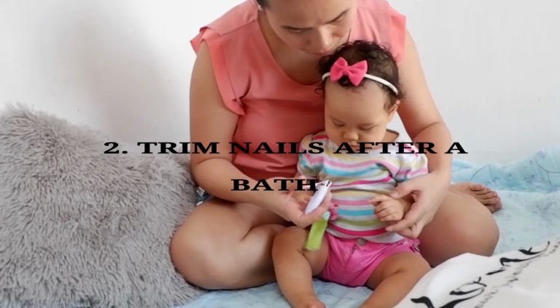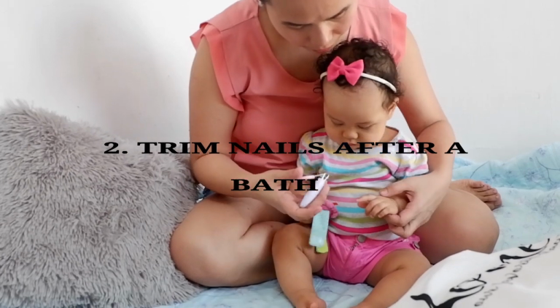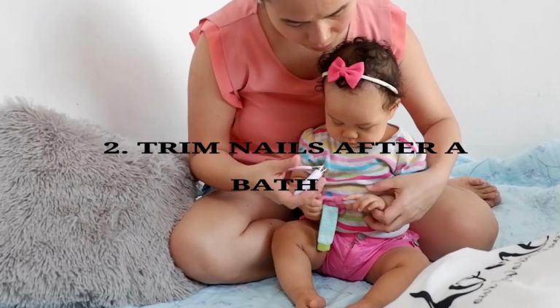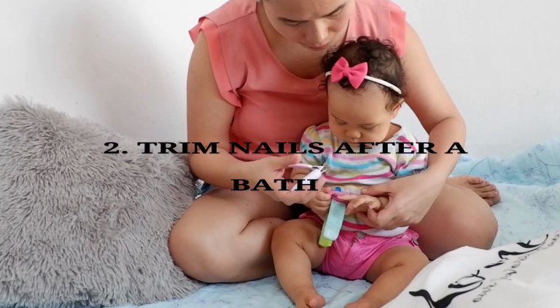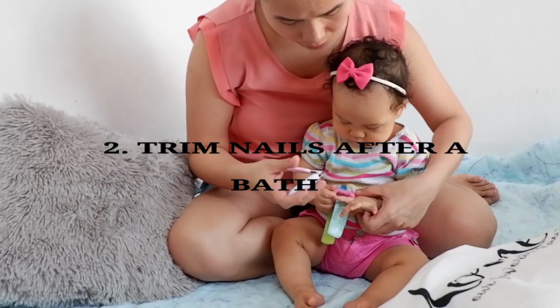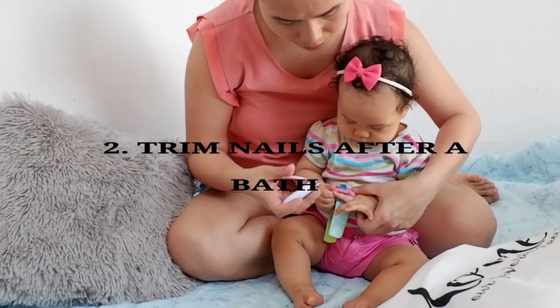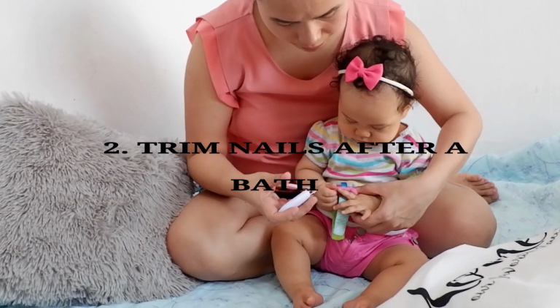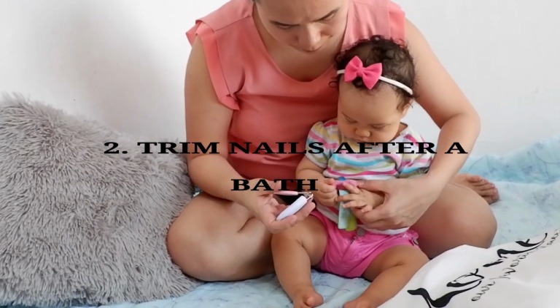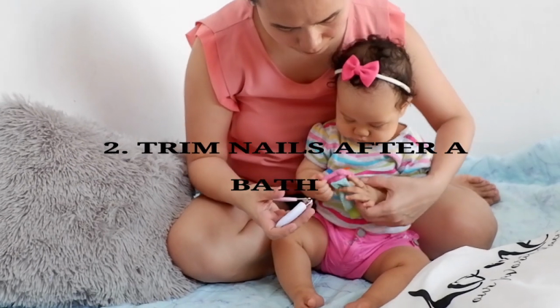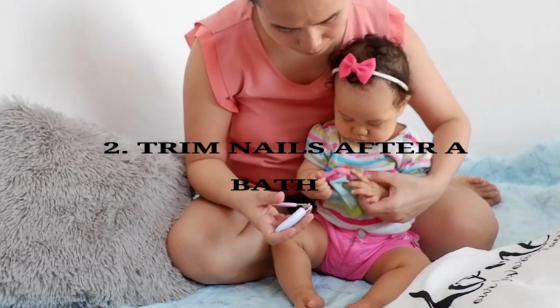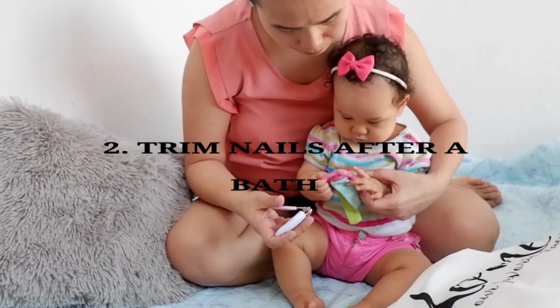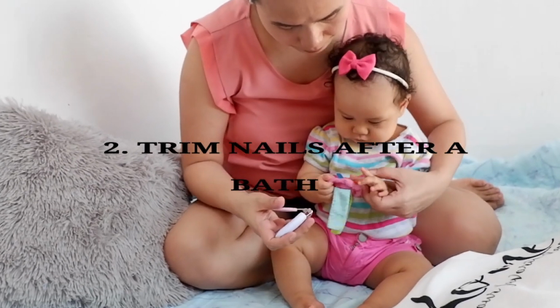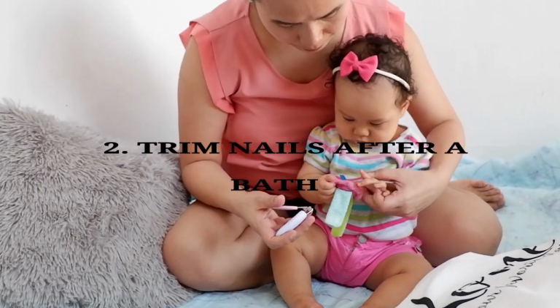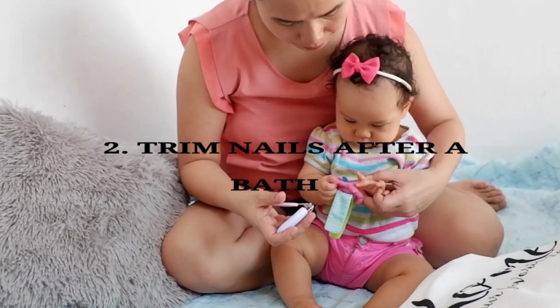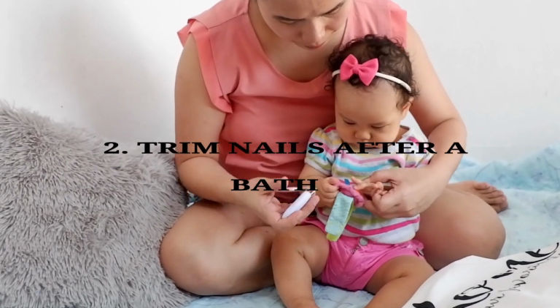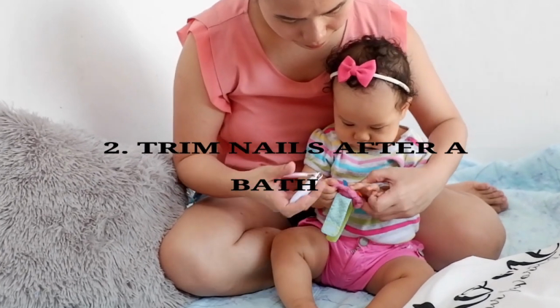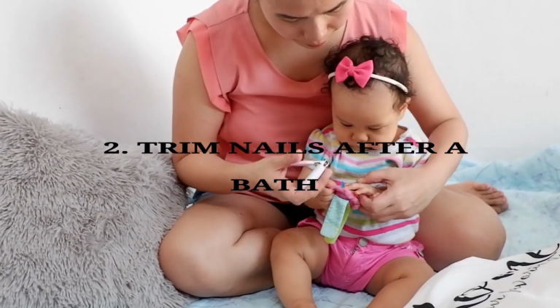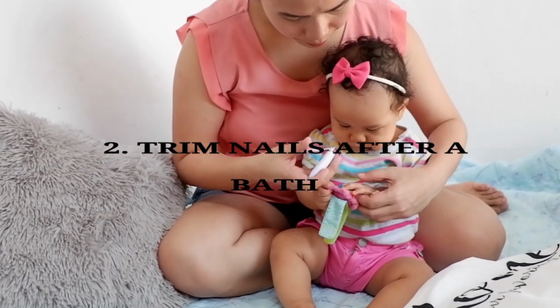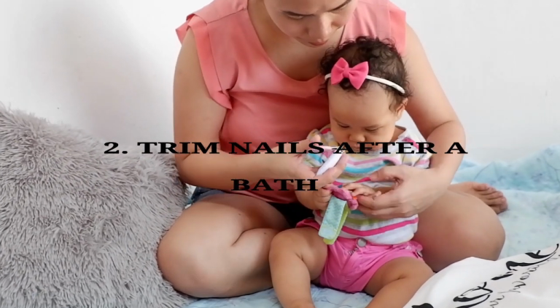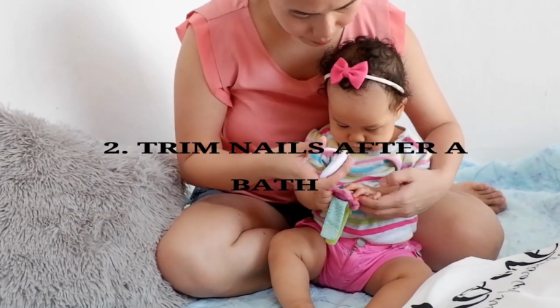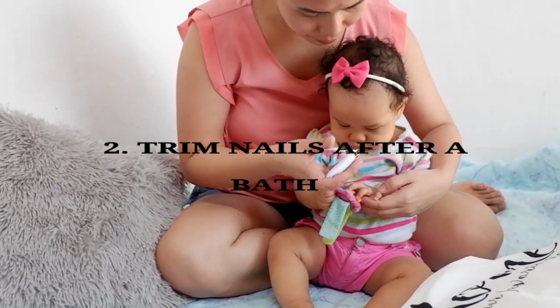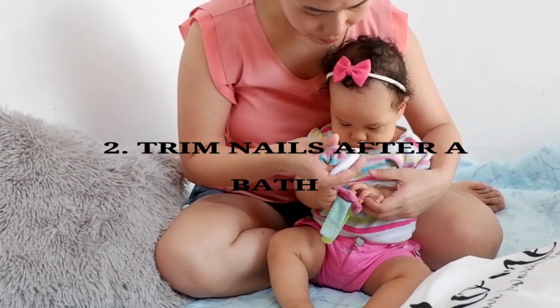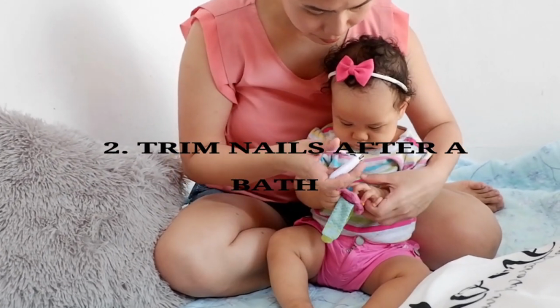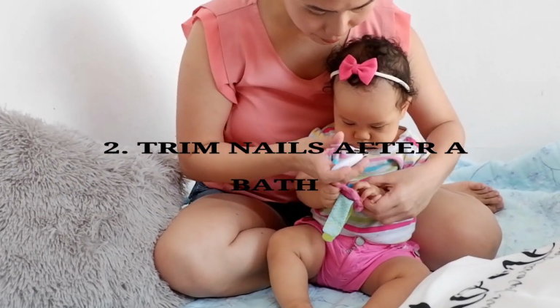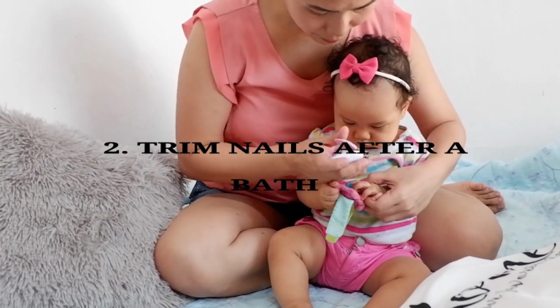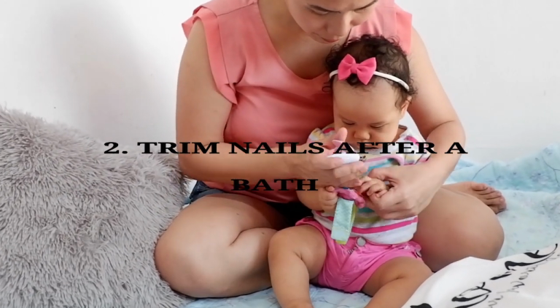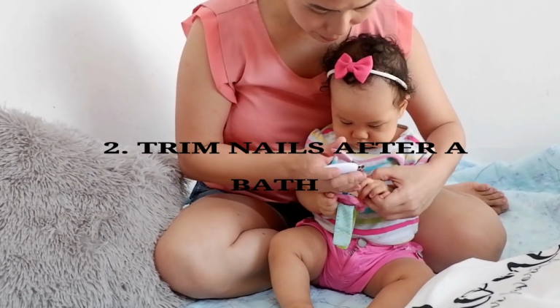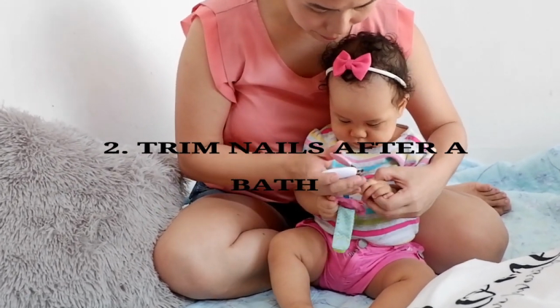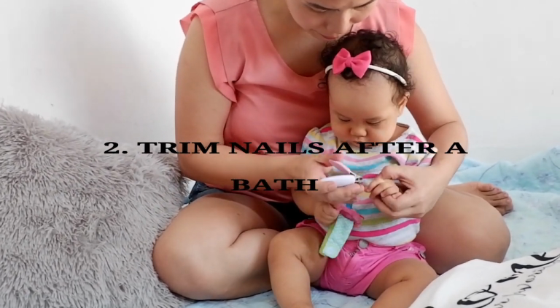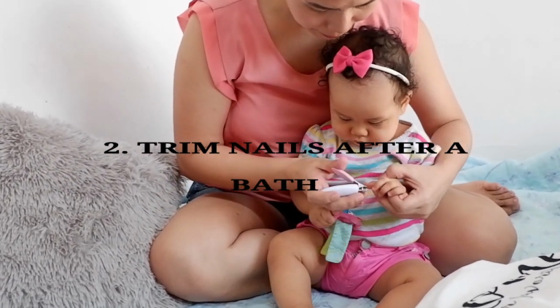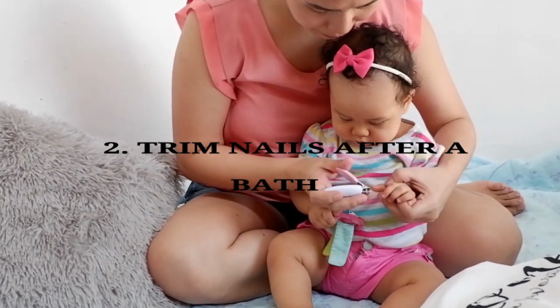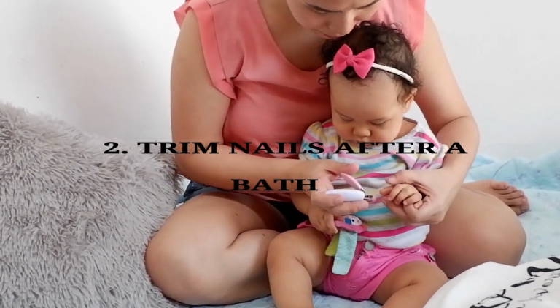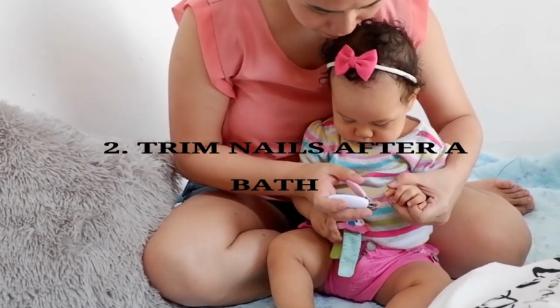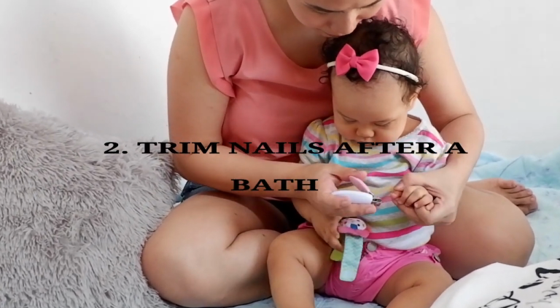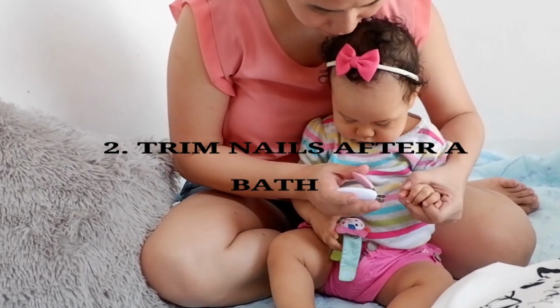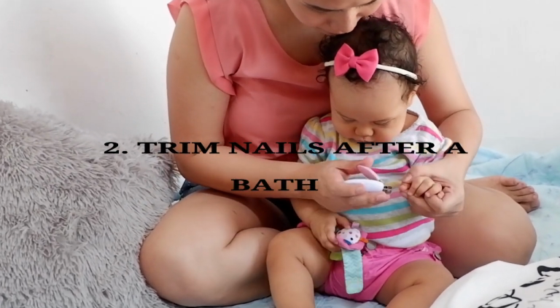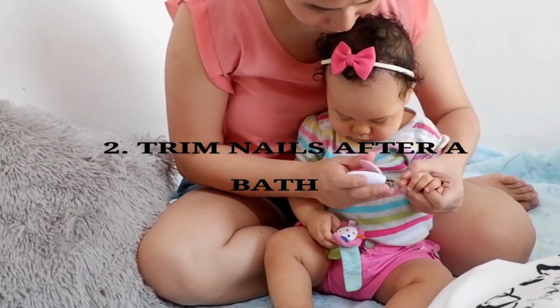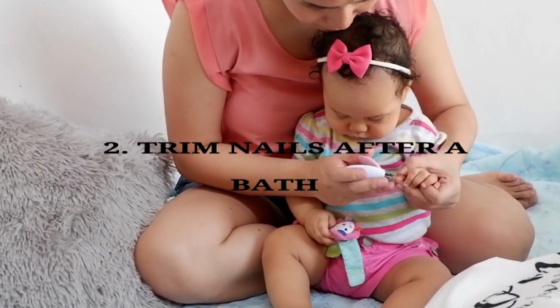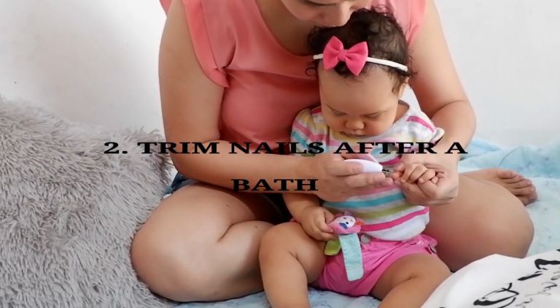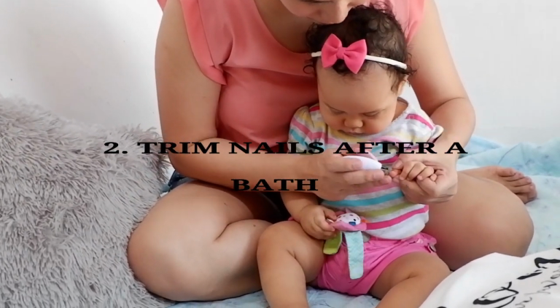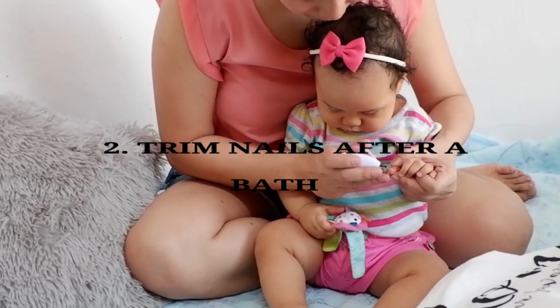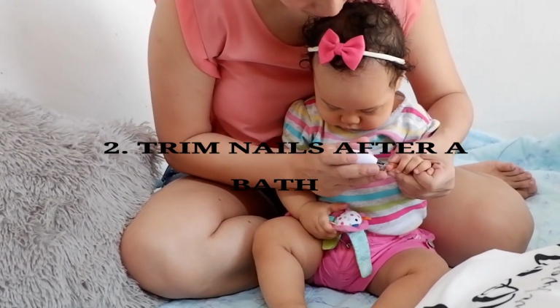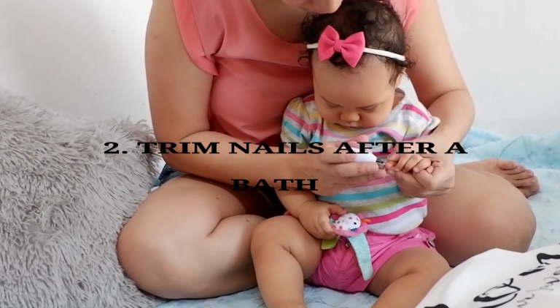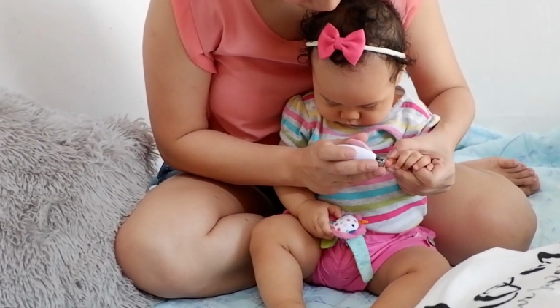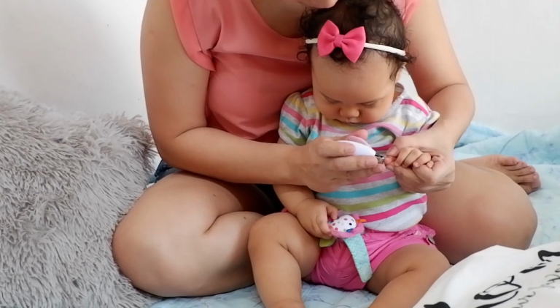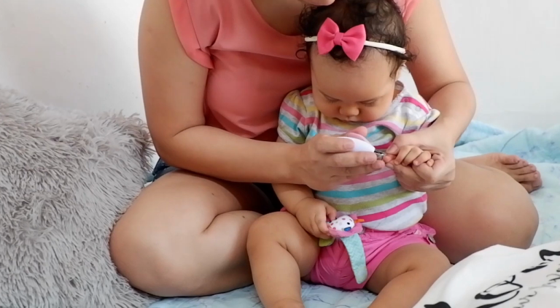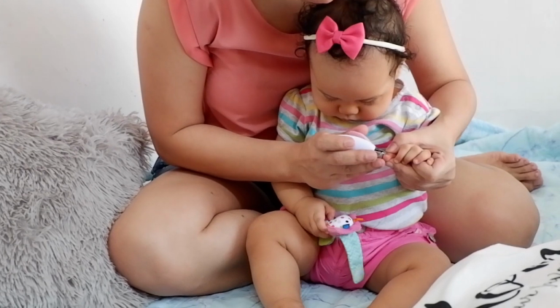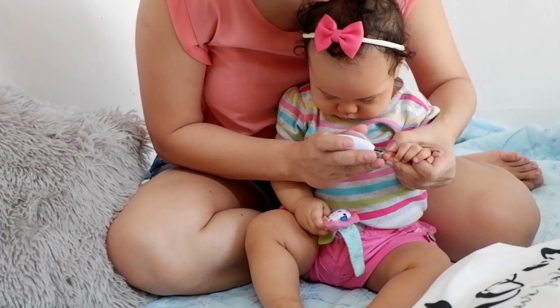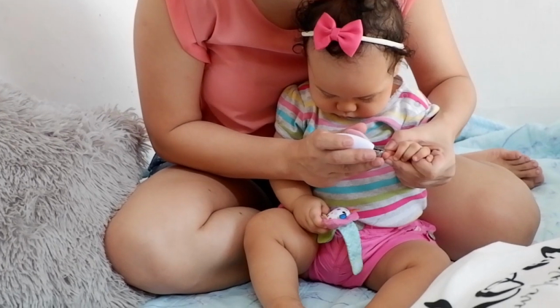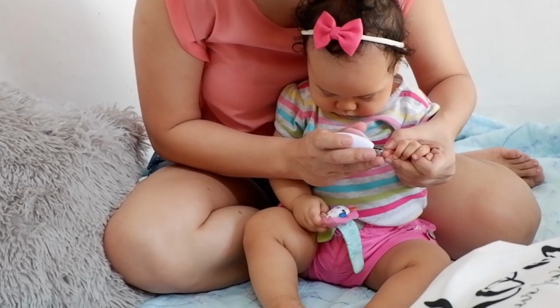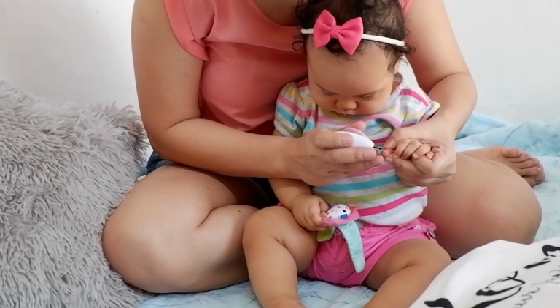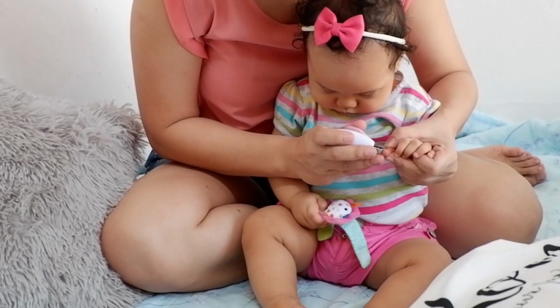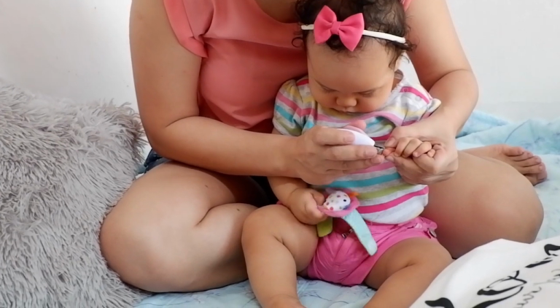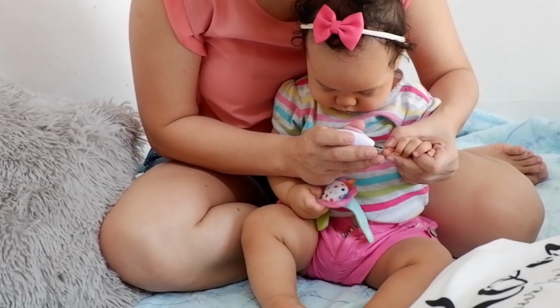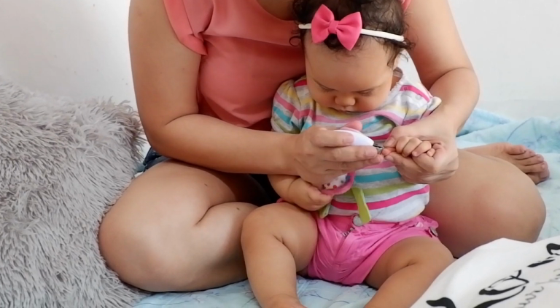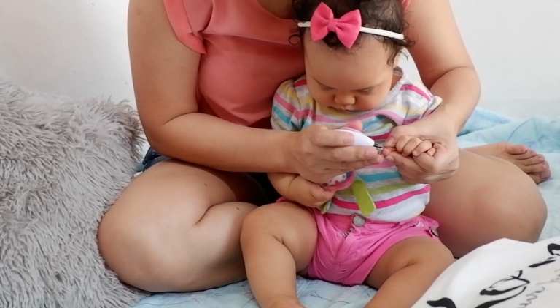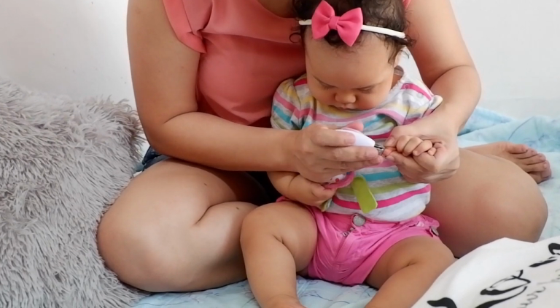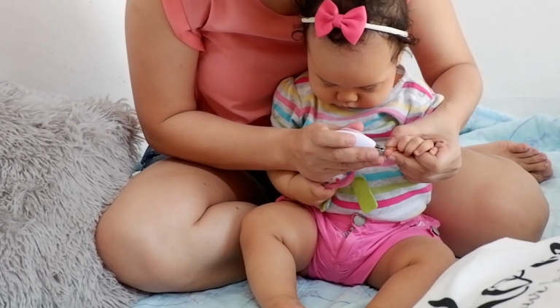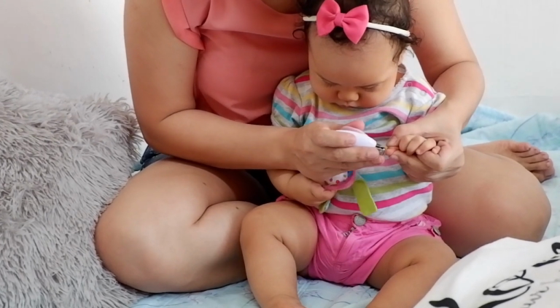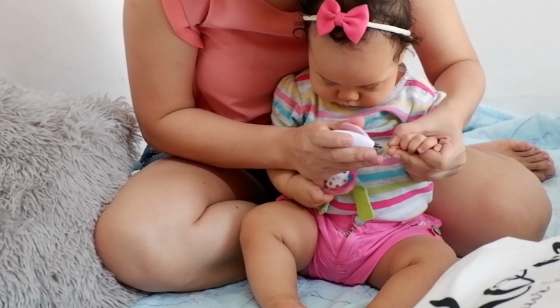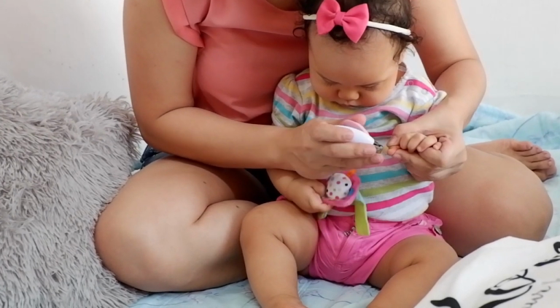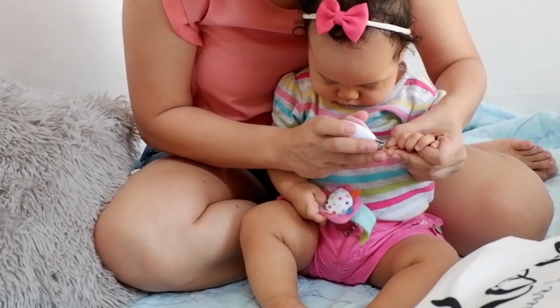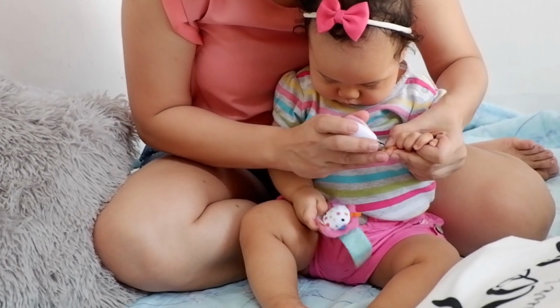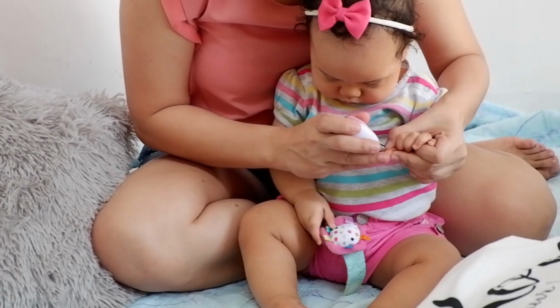Second, one of the best times to cut nails is after a bath when your baby is more relaxed and nails are soft.